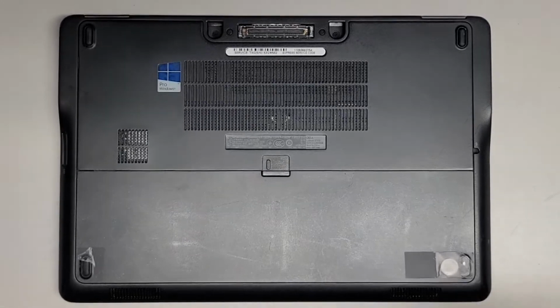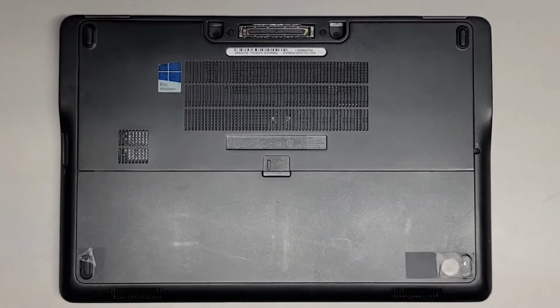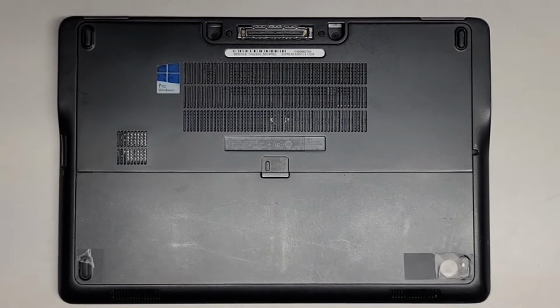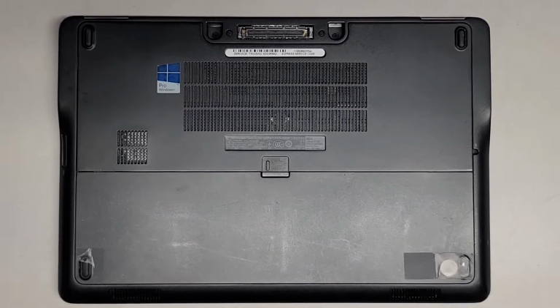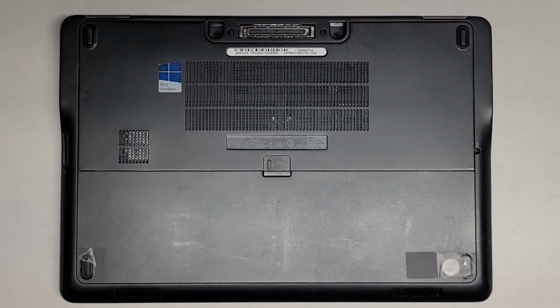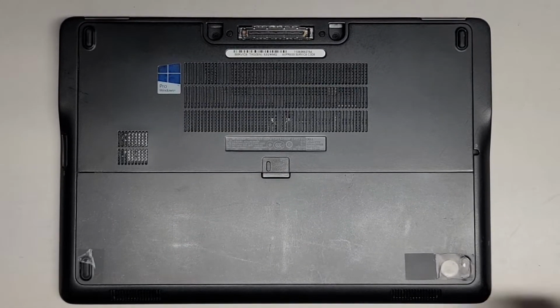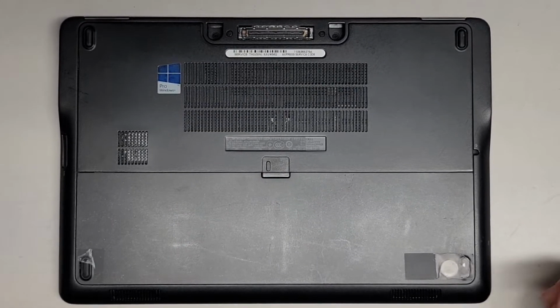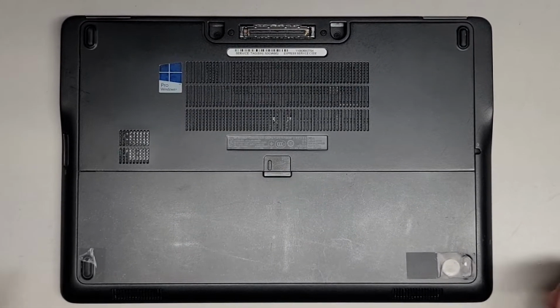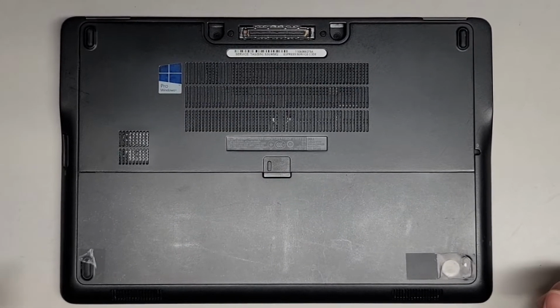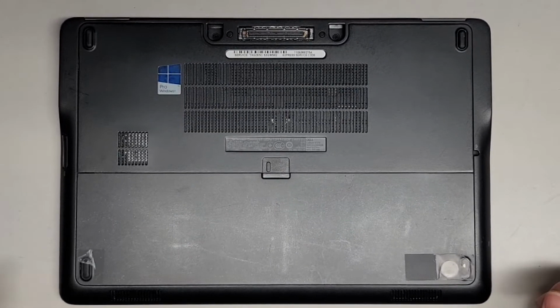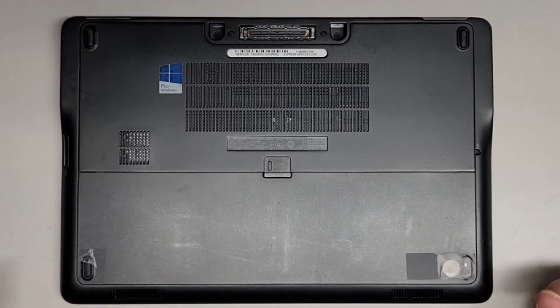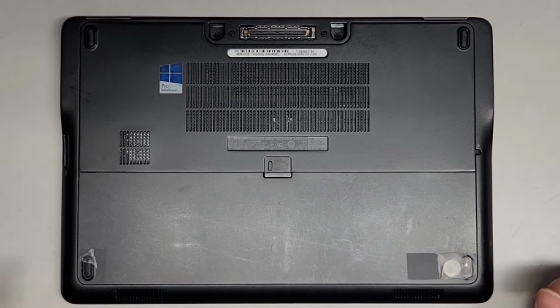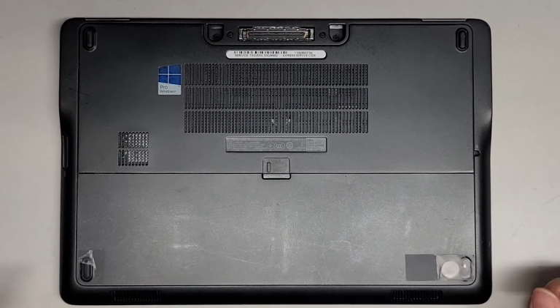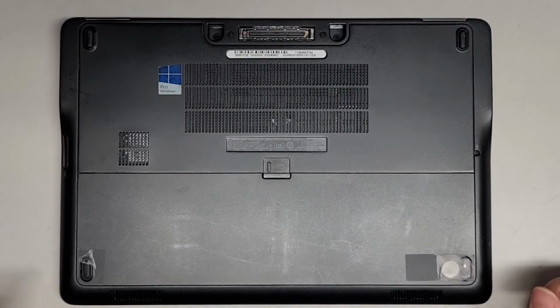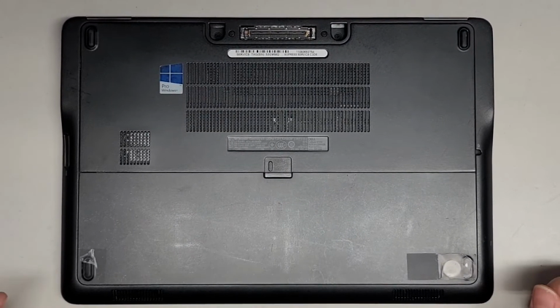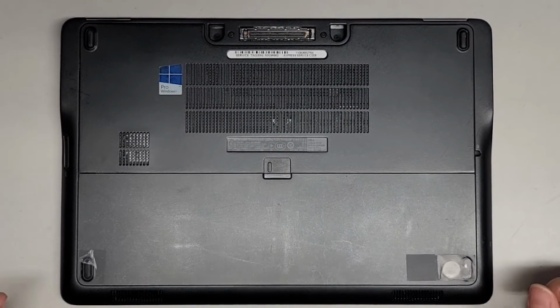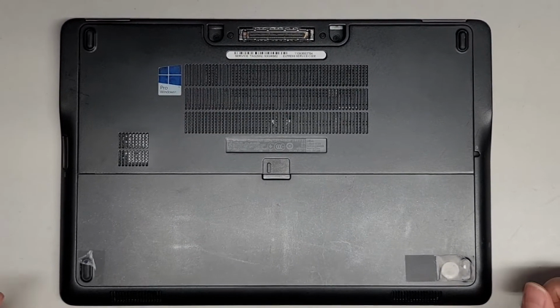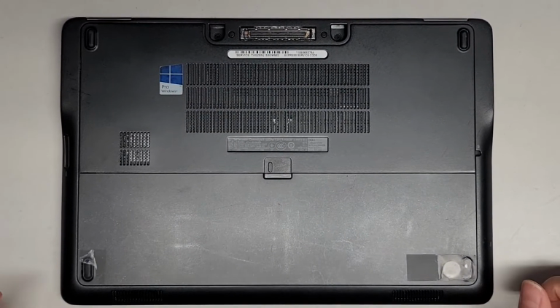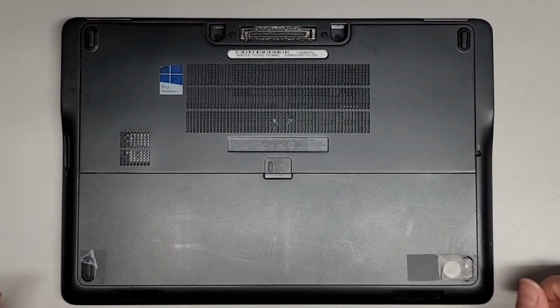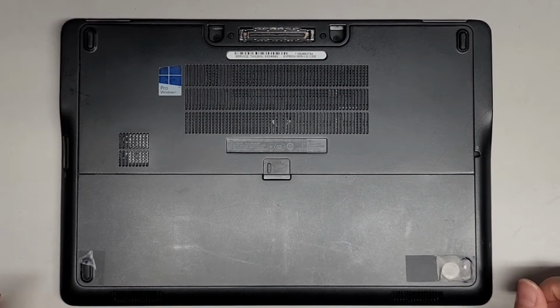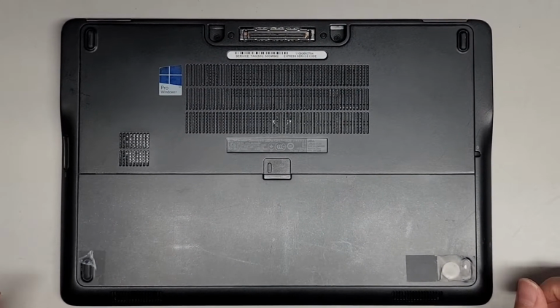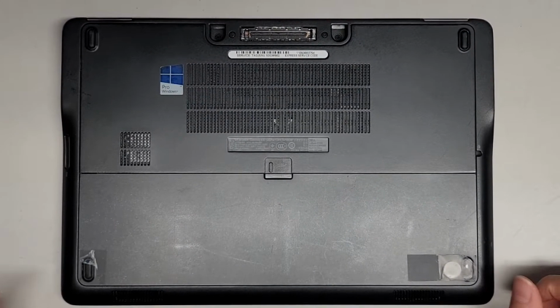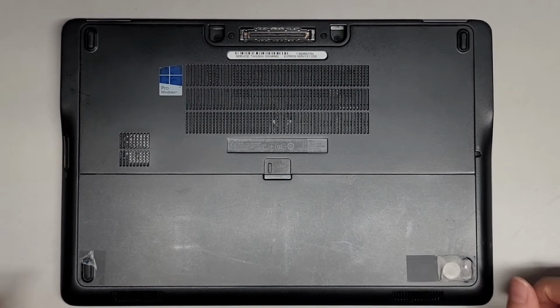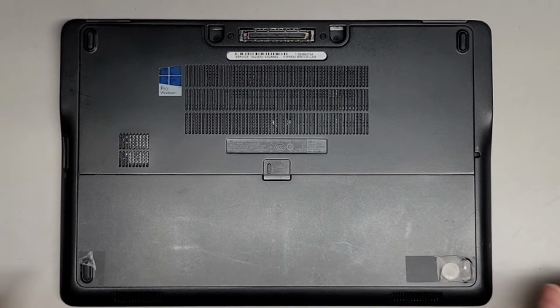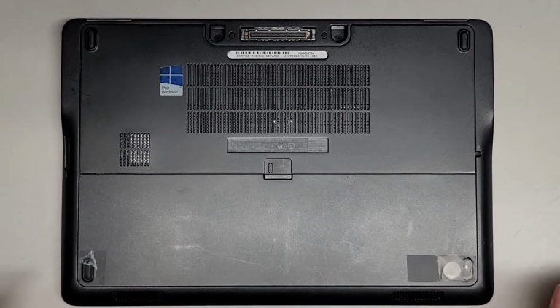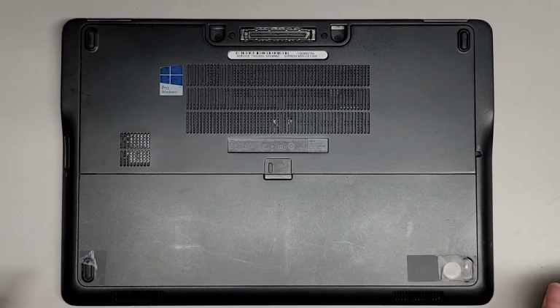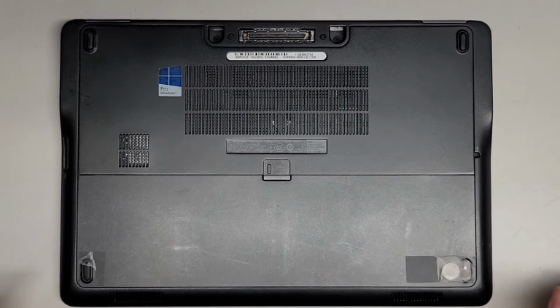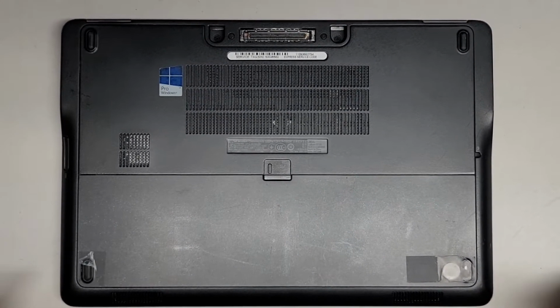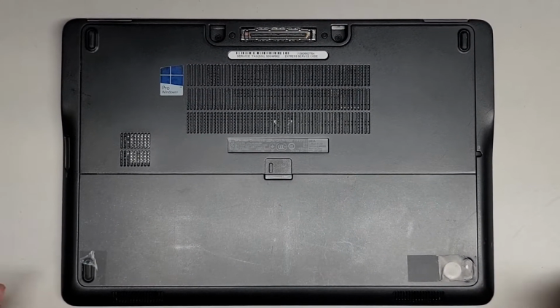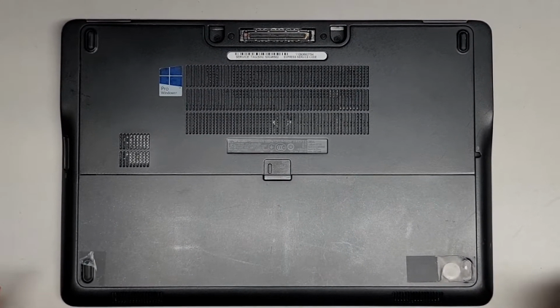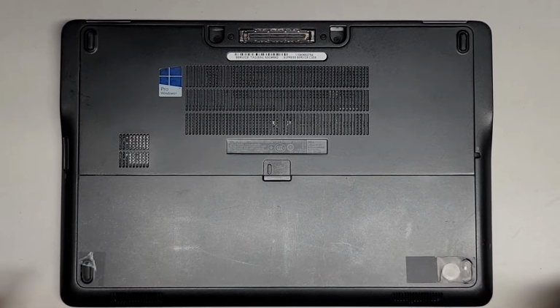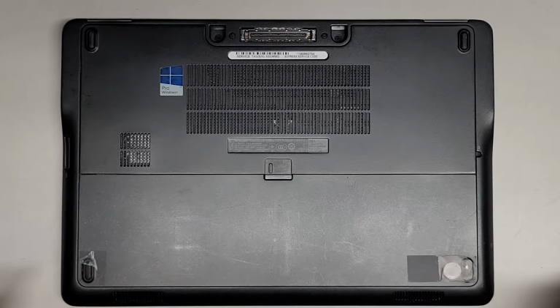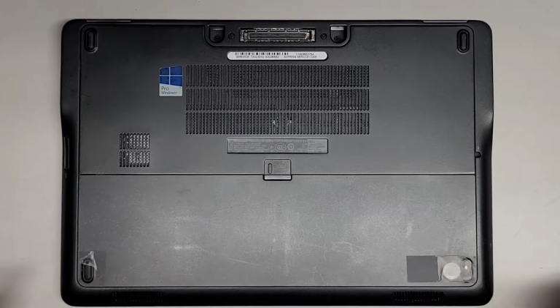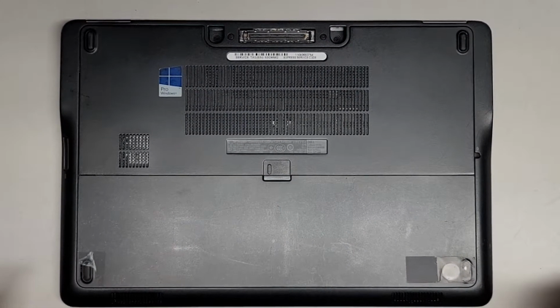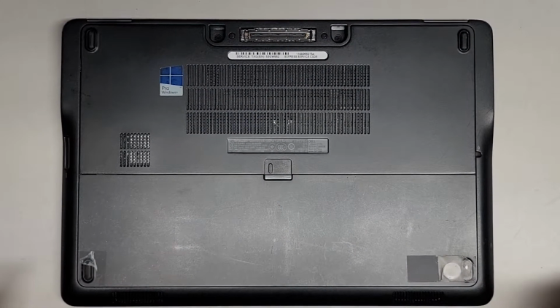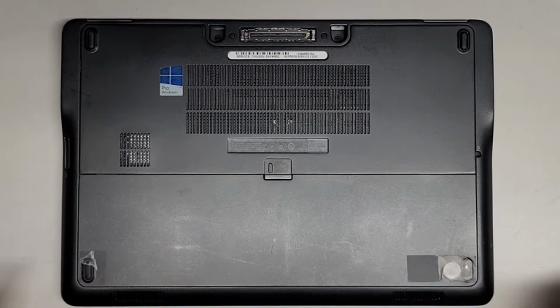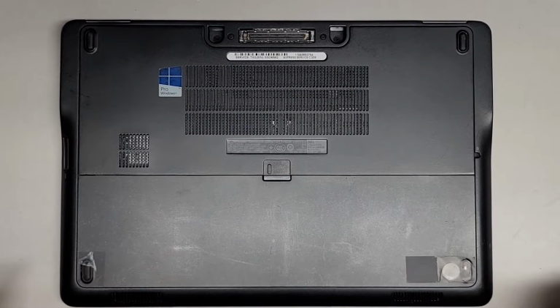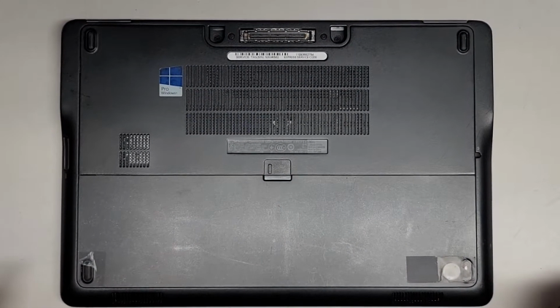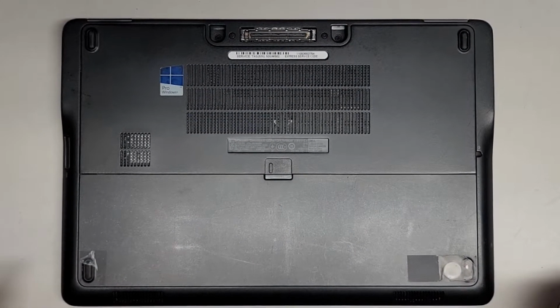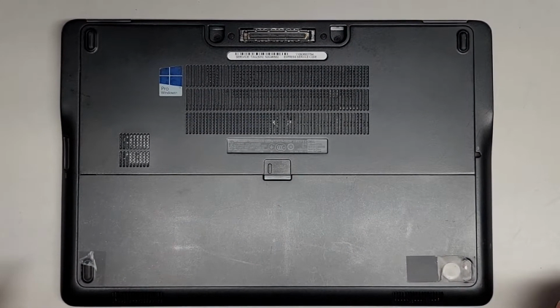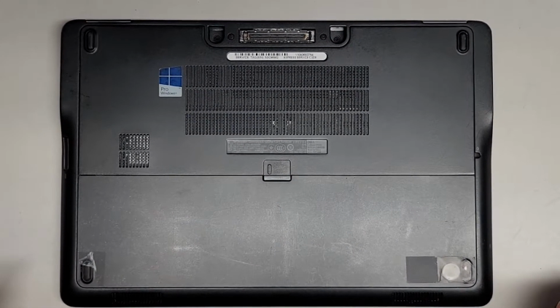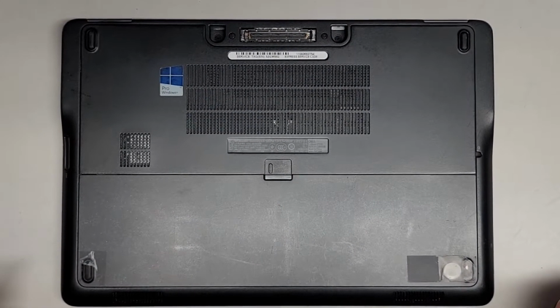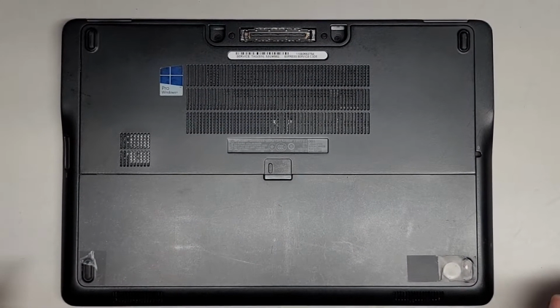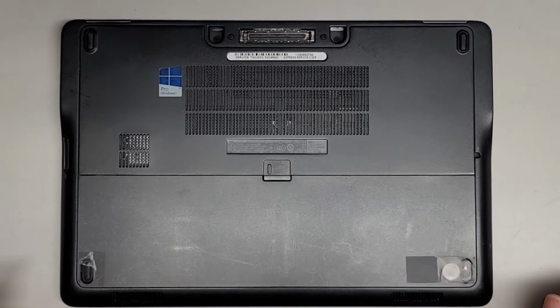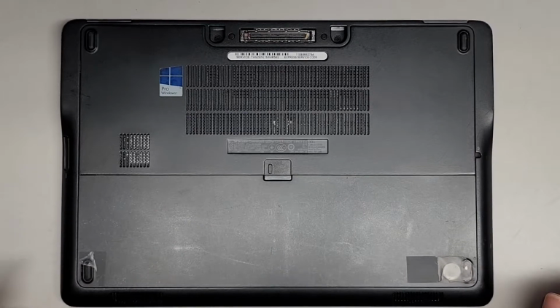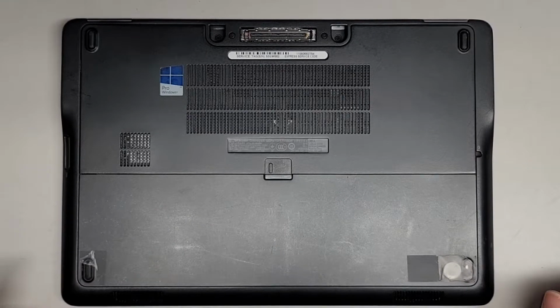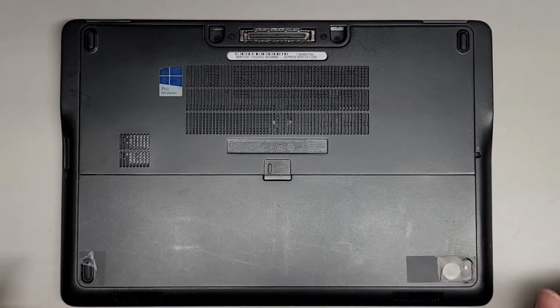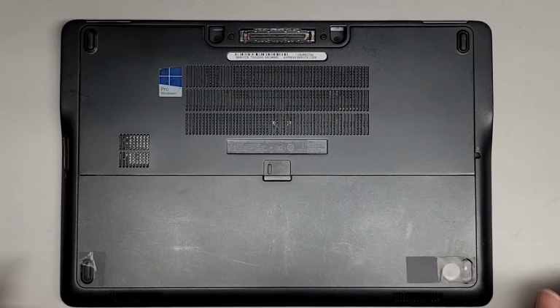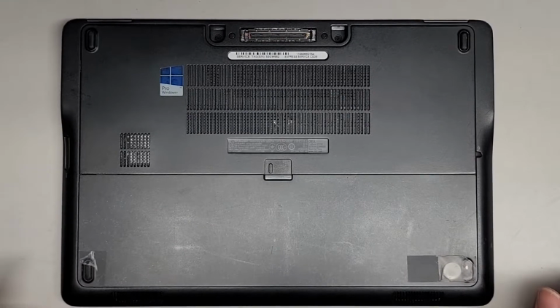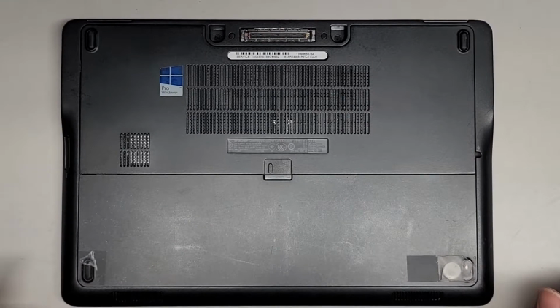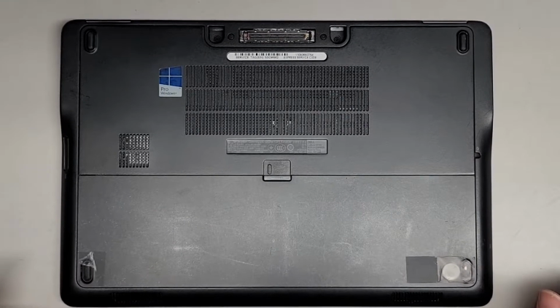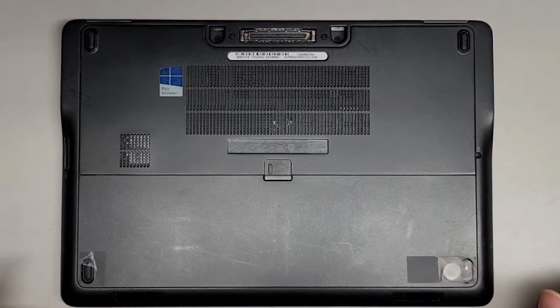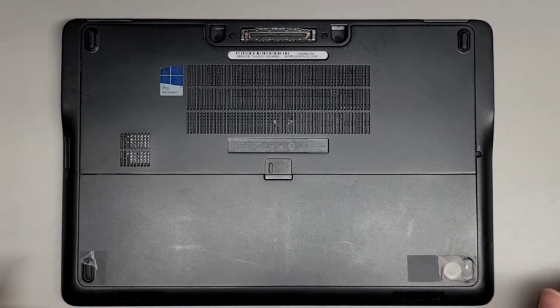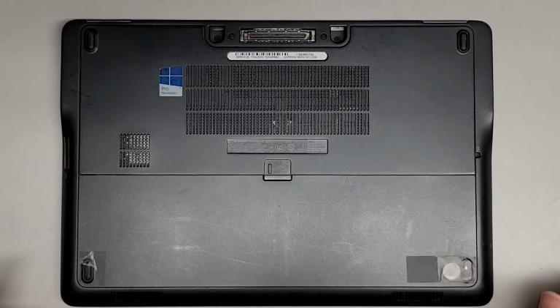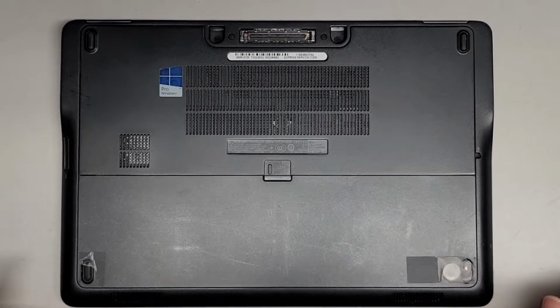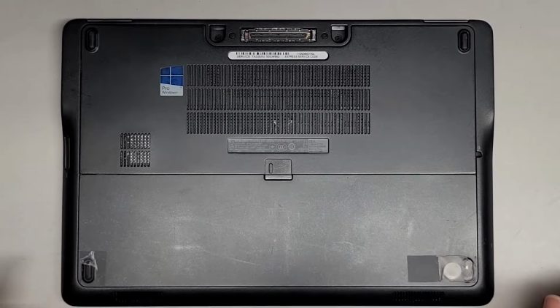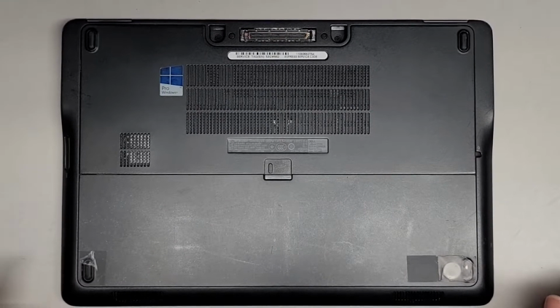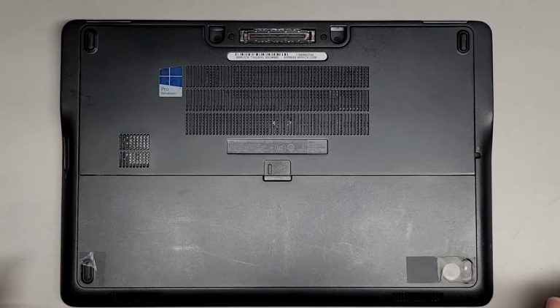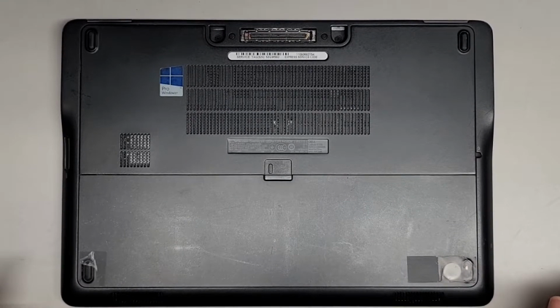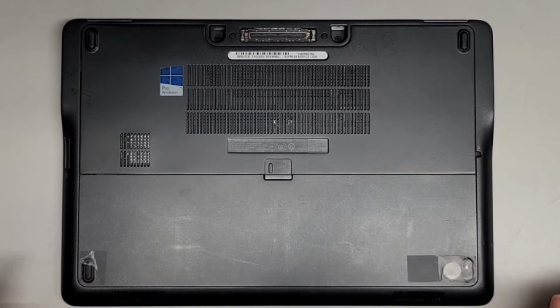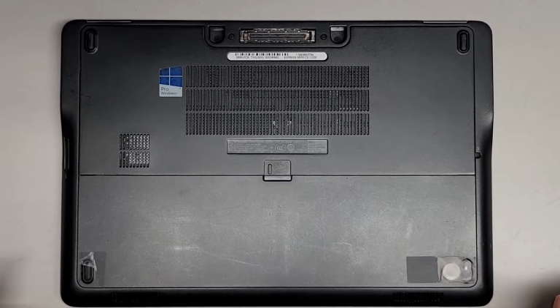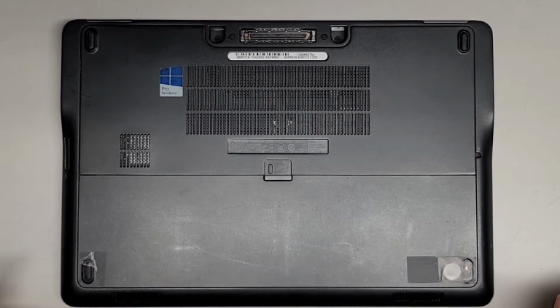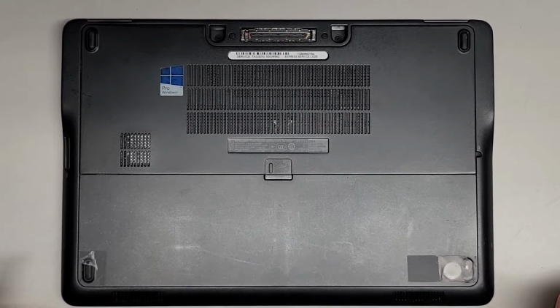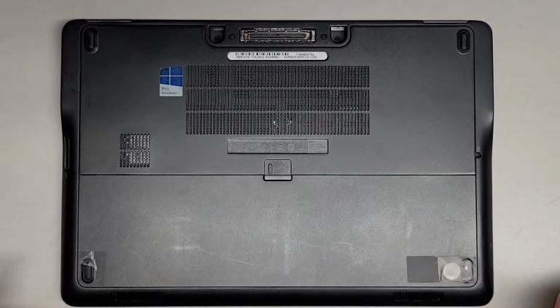This is just going to be a quick video showing how to open up and disassemble this Dell Latitude E7250.